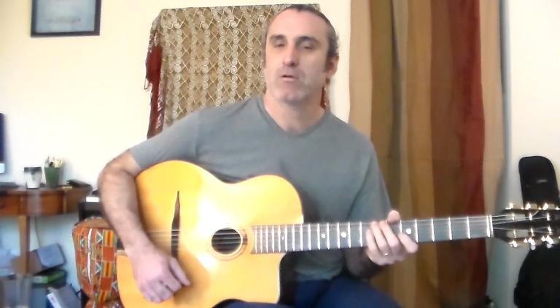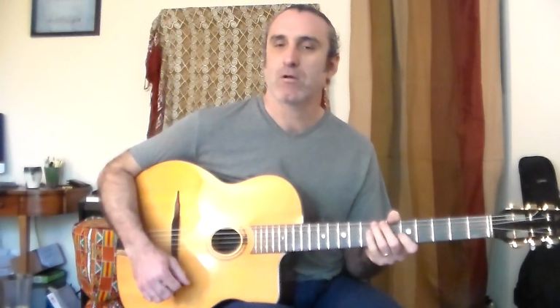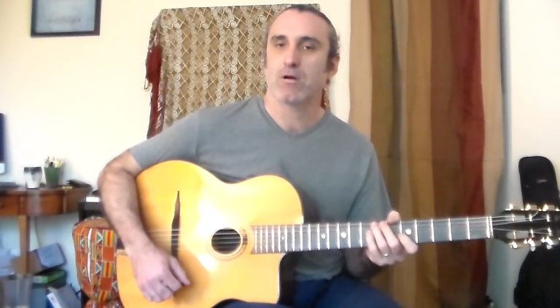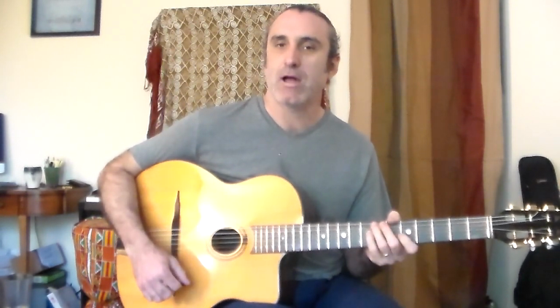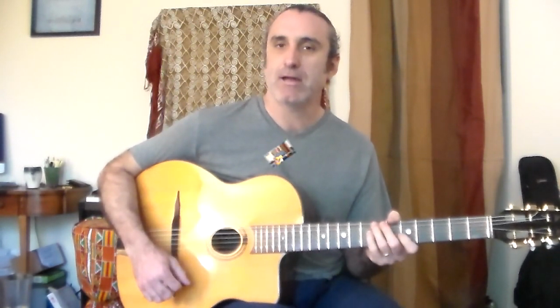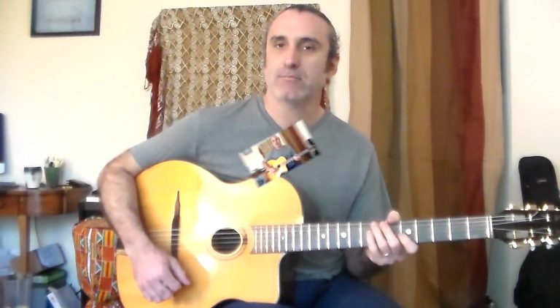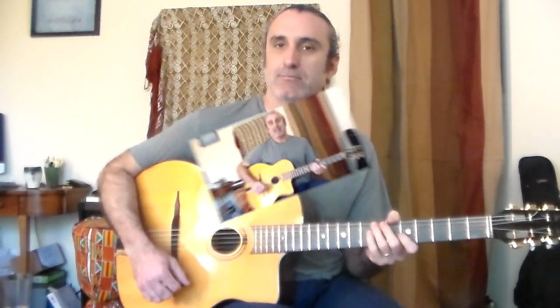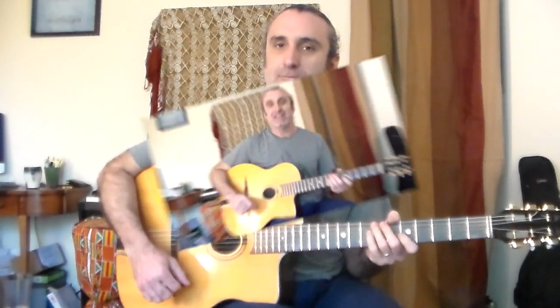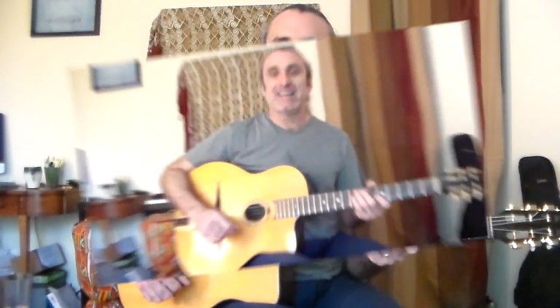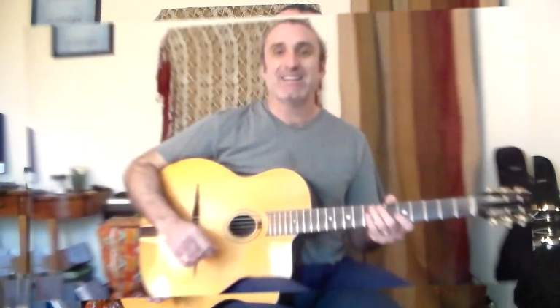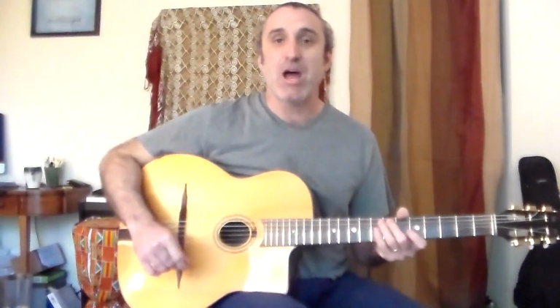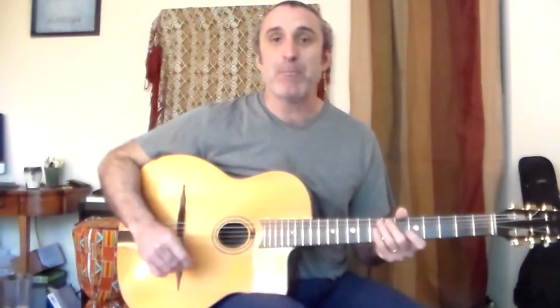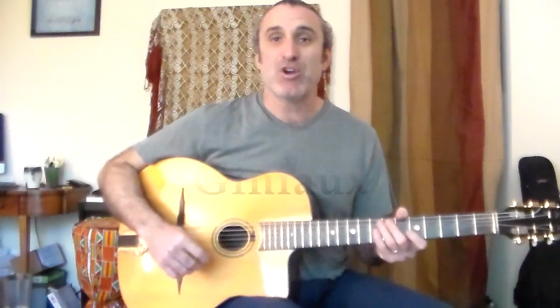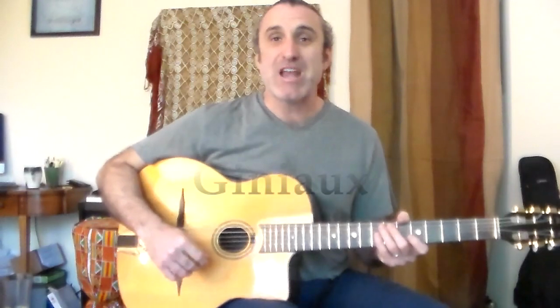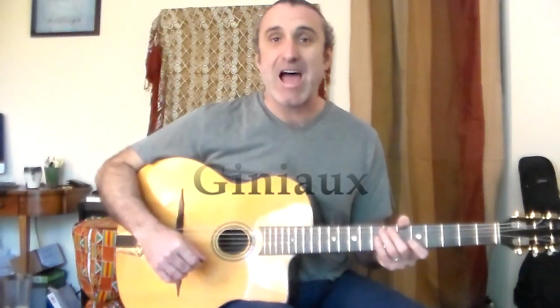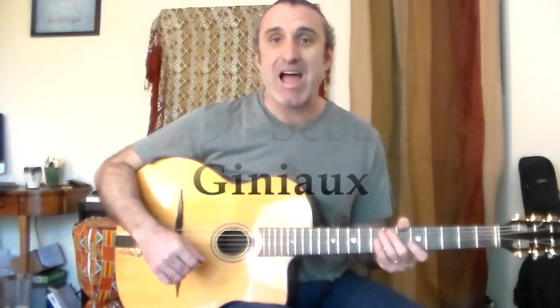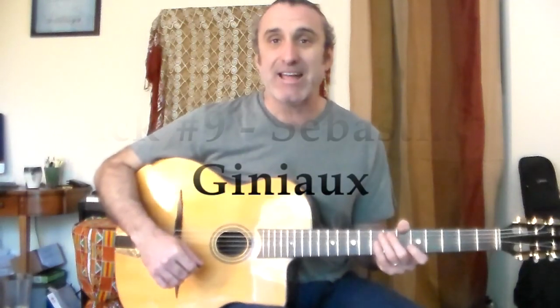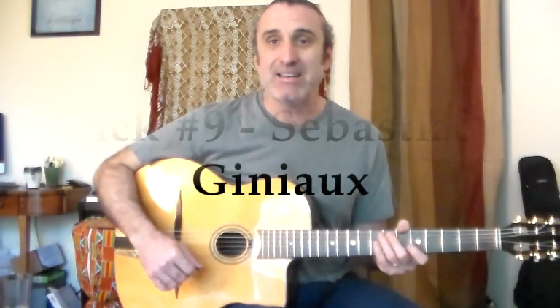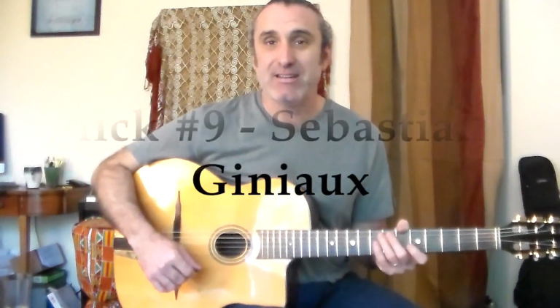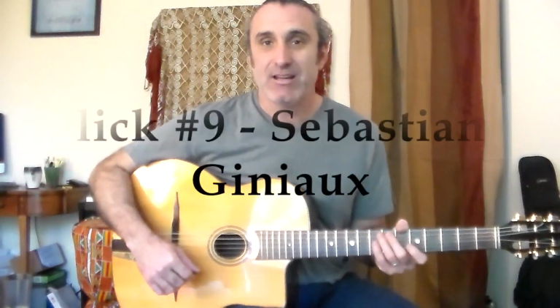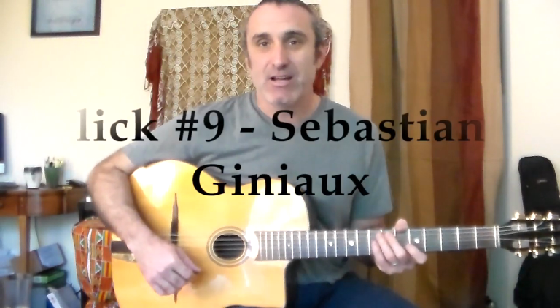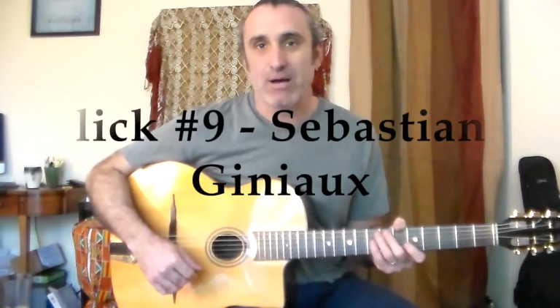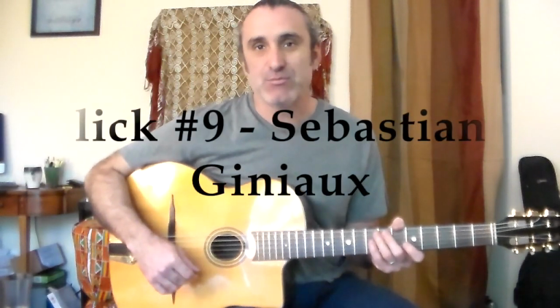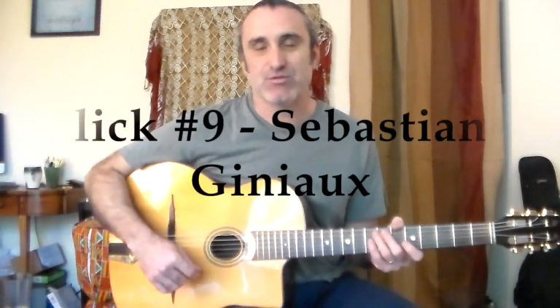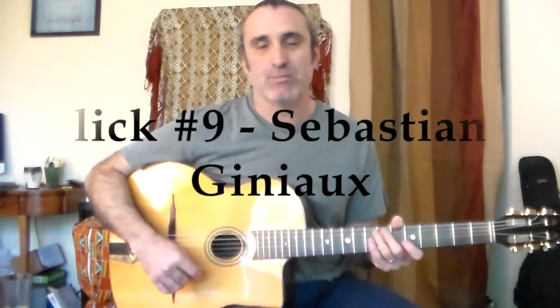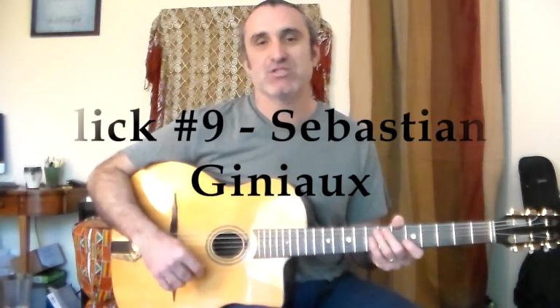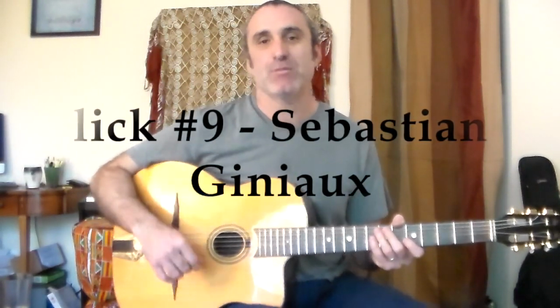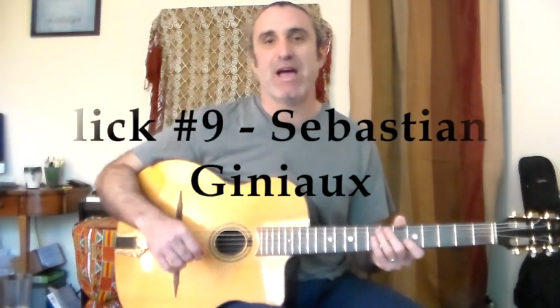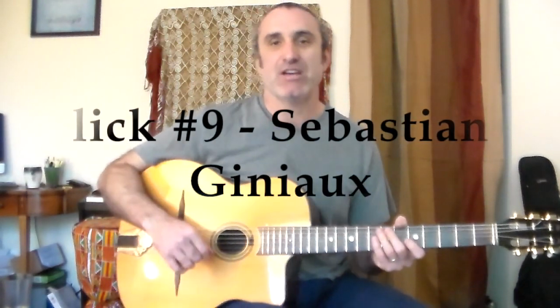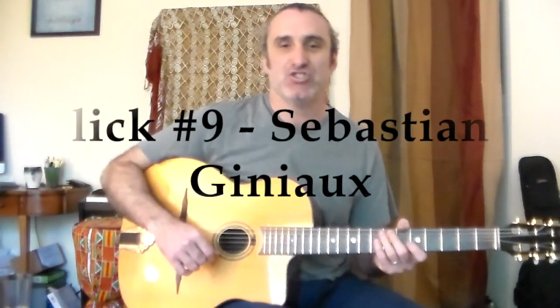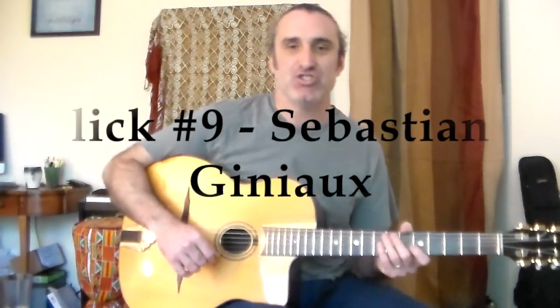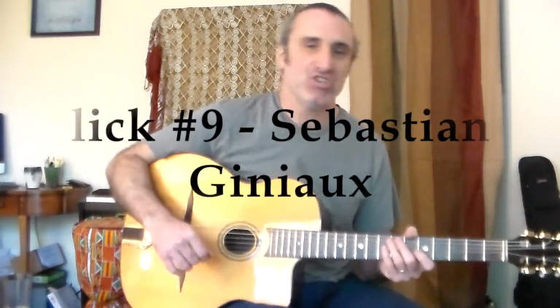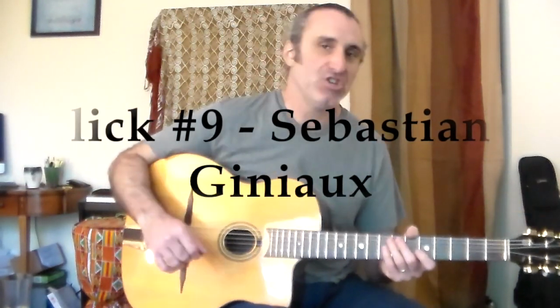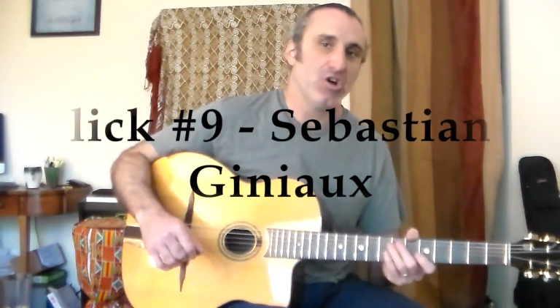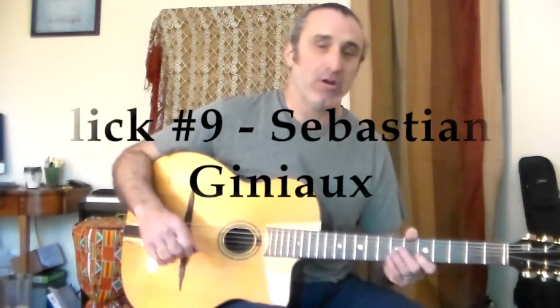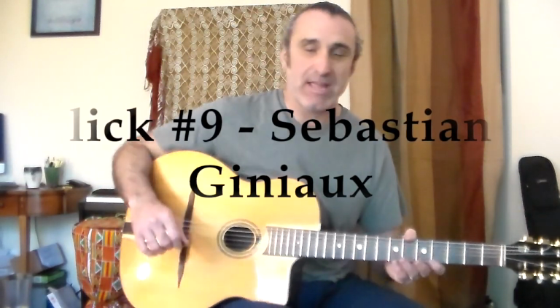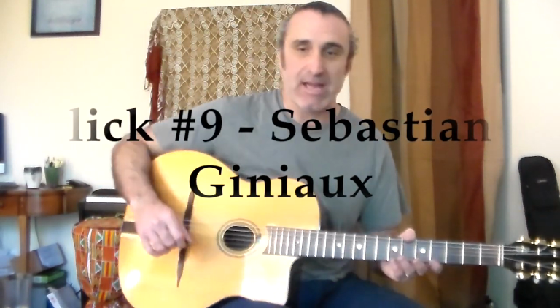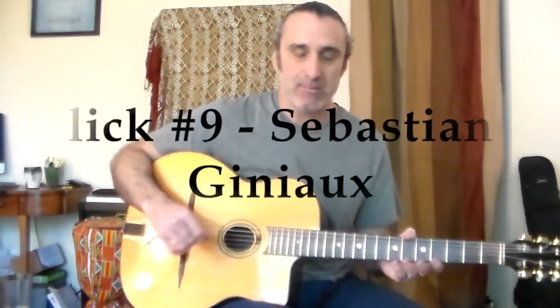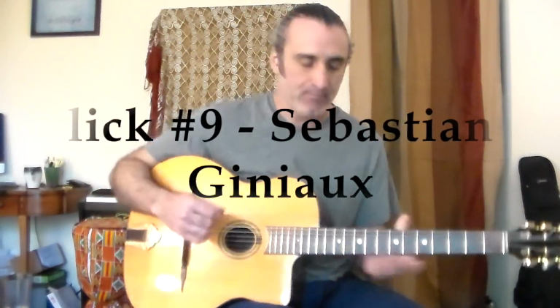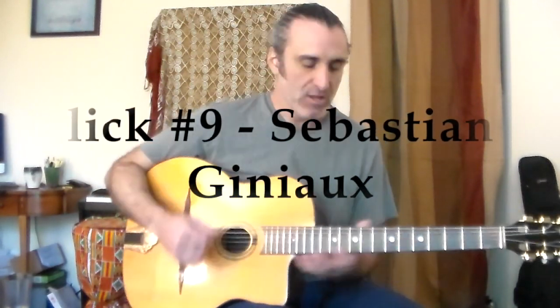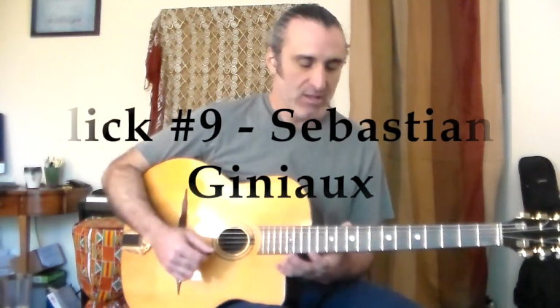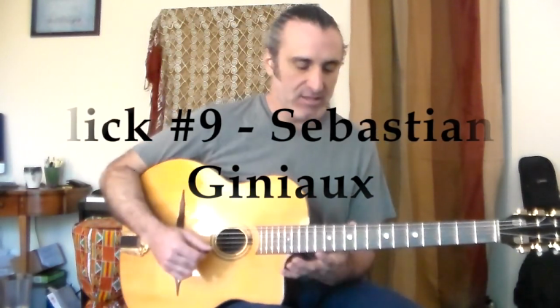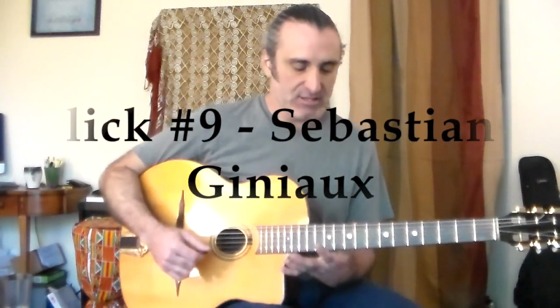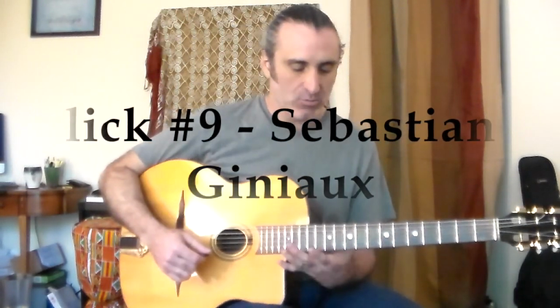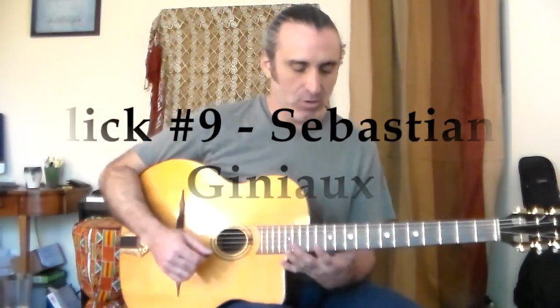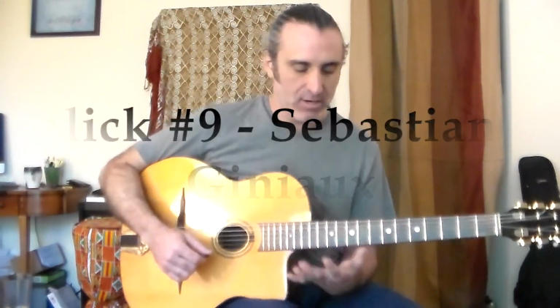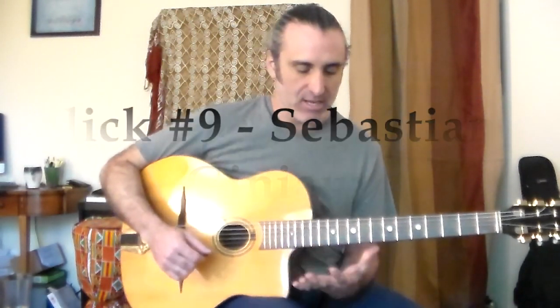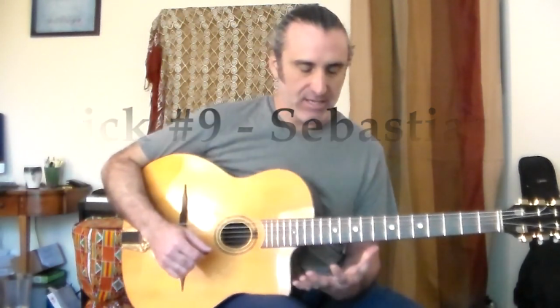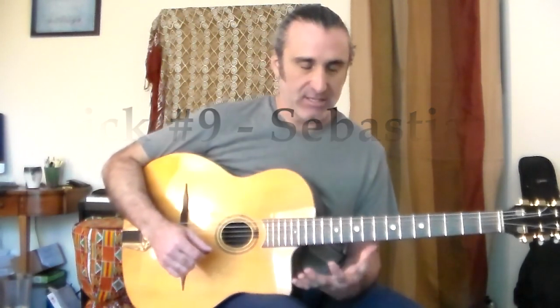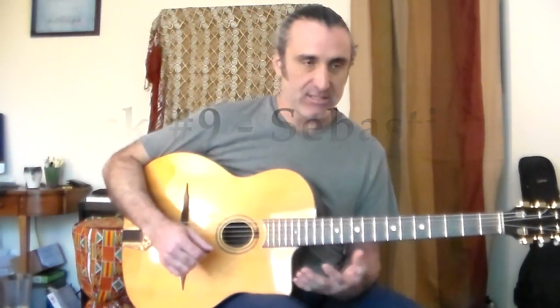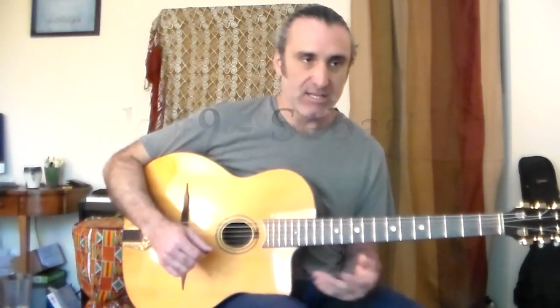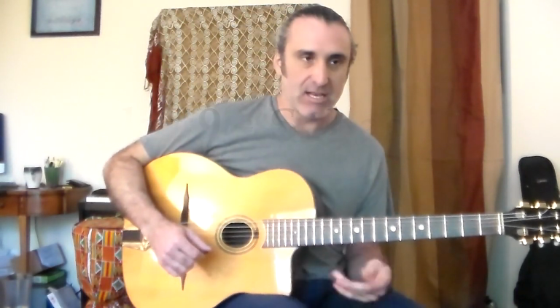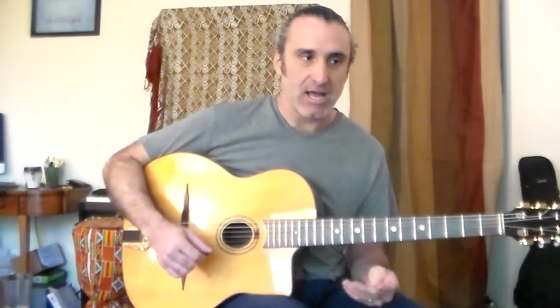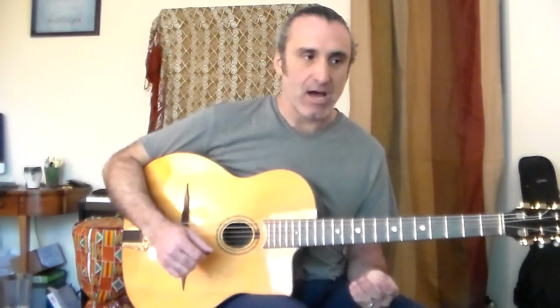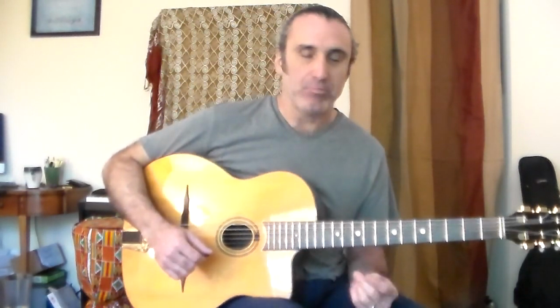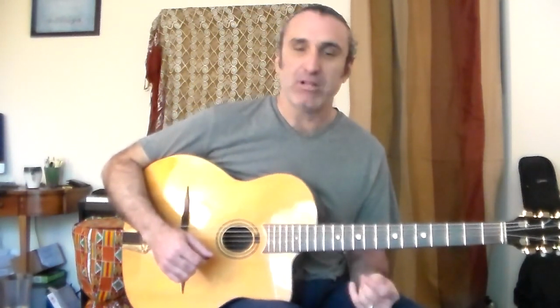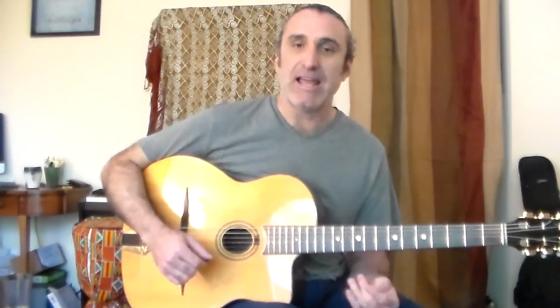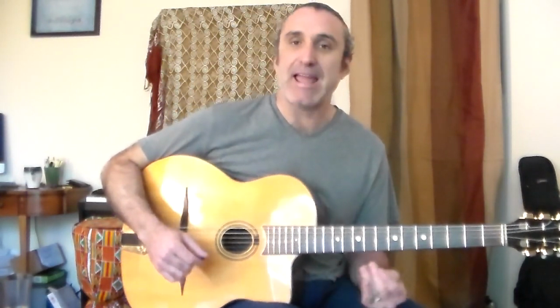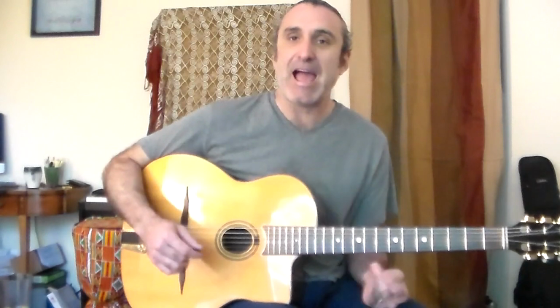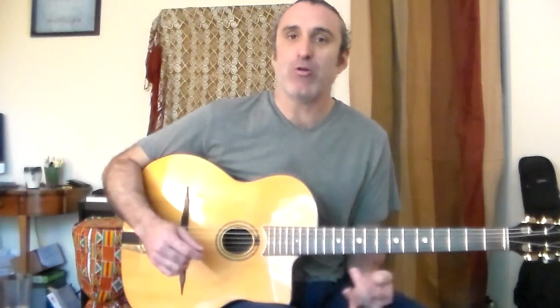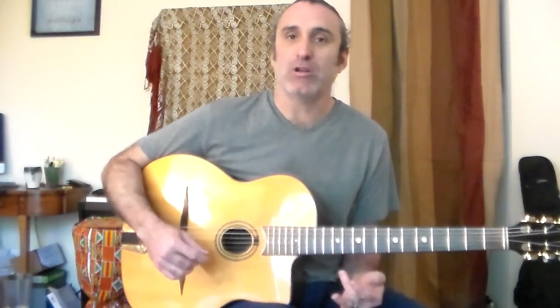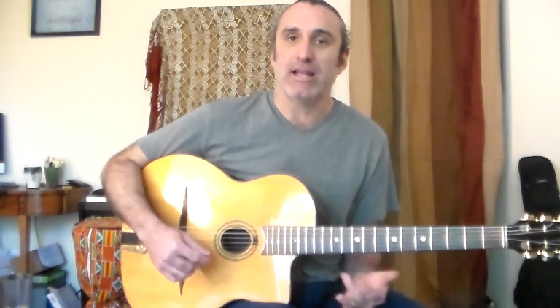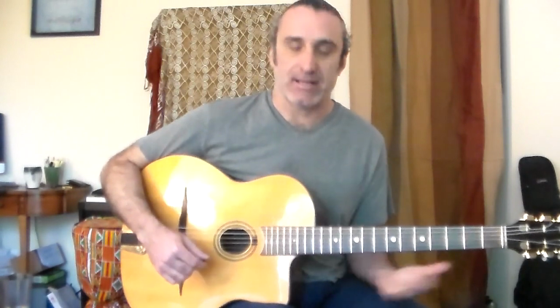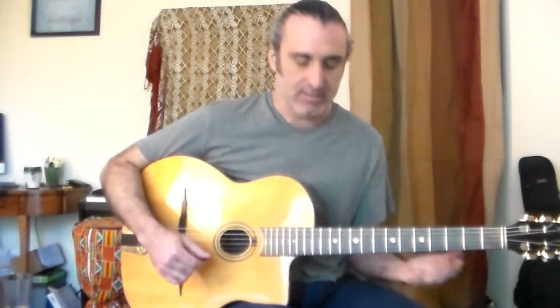Lick number nine comes from Sebastian Gignot again. This one is a playing out lick.